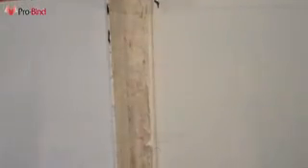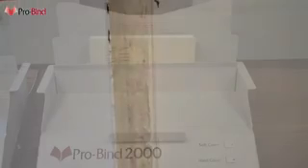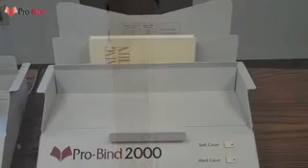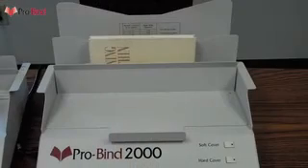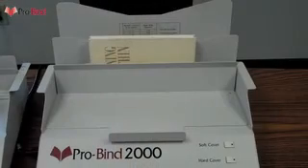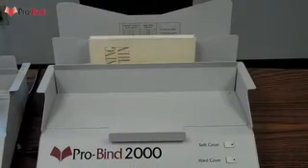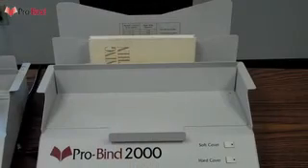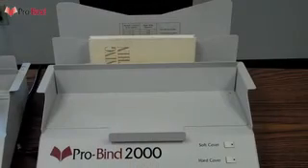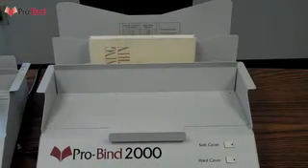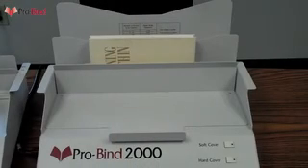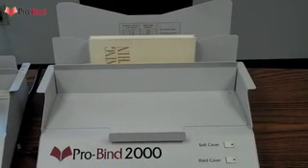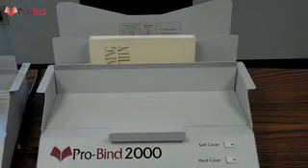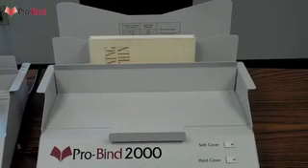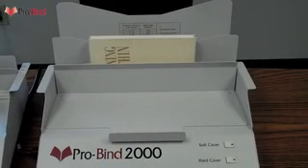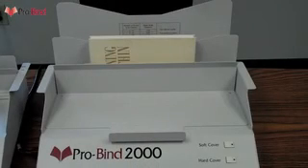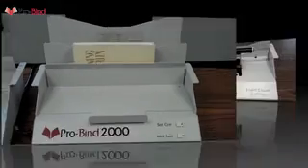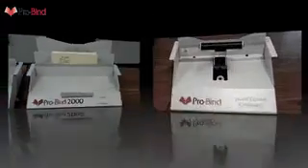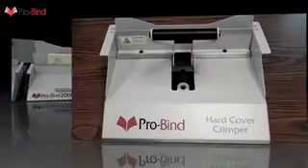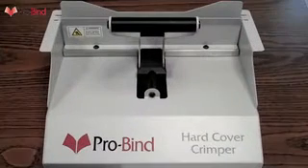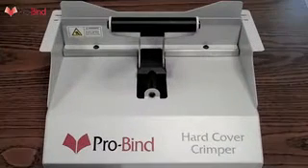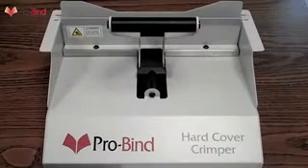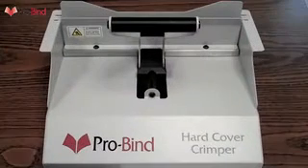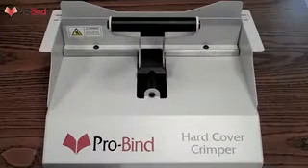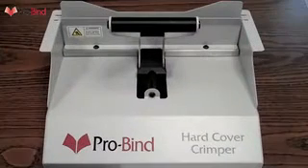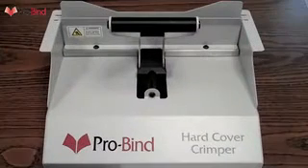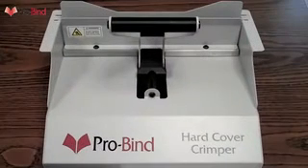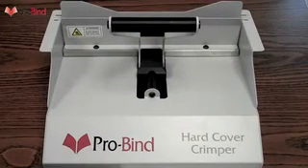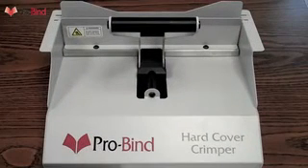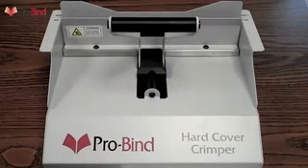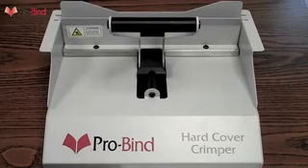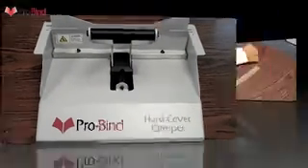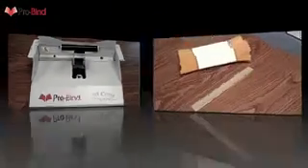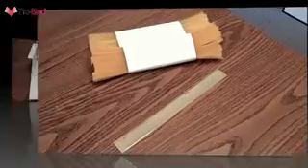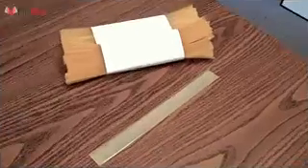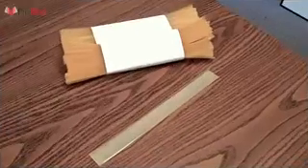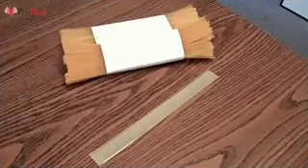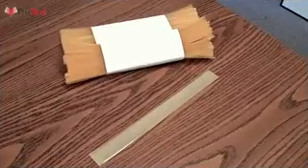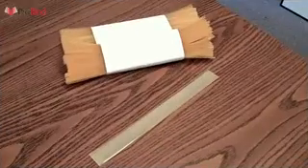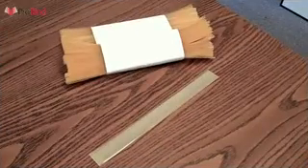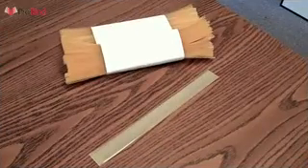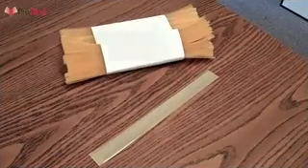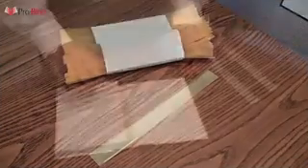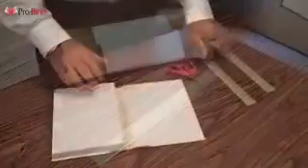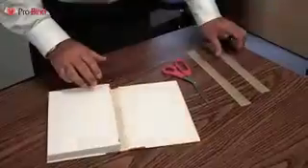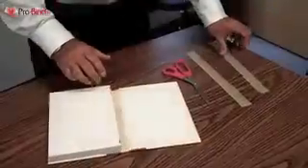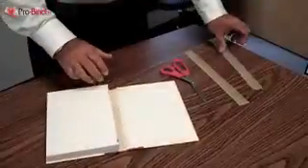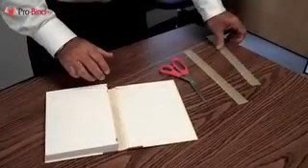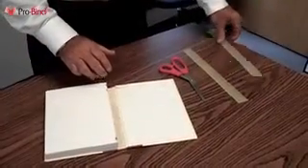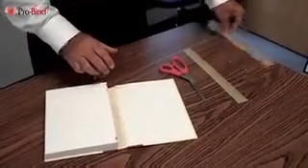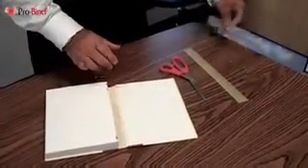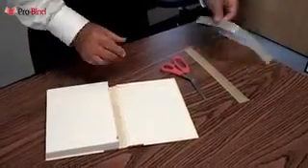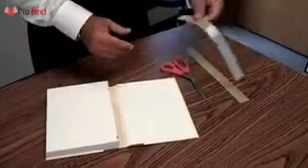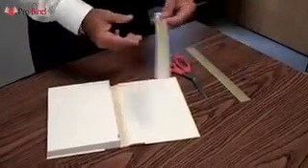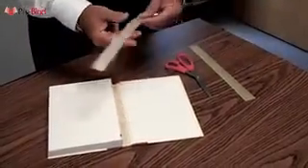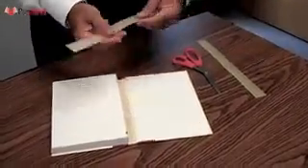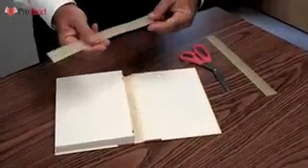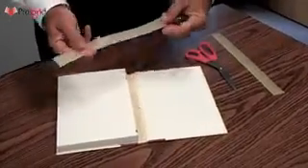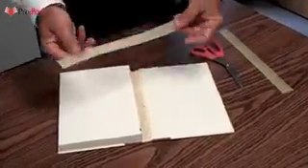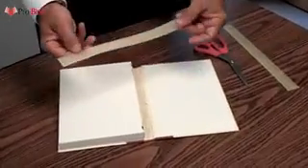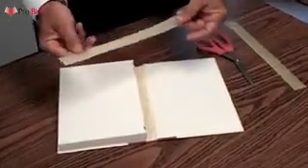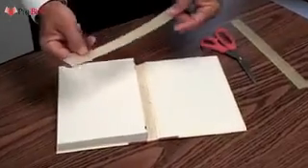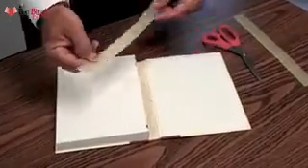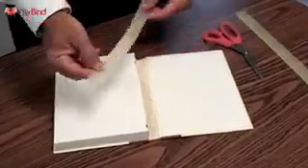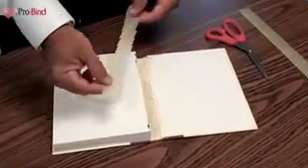However, with ProBind tools, you can quickly, simply, and cost-effectively repair your own books. Step by step, let's watch just how simple that process is.